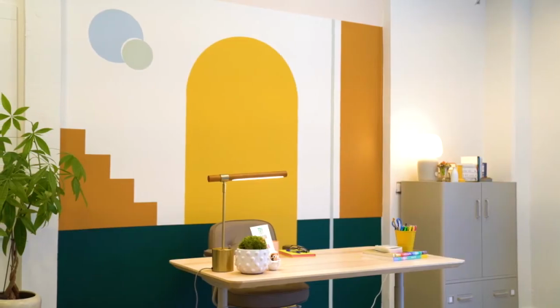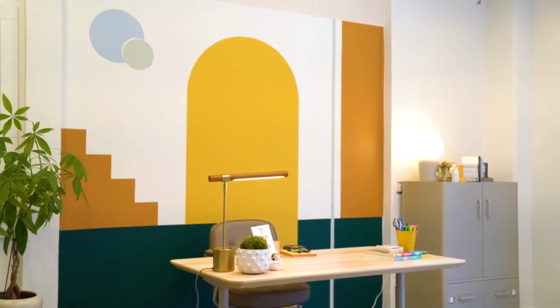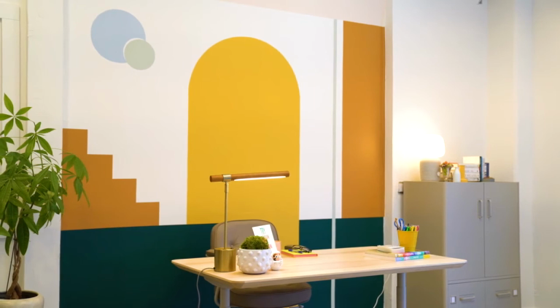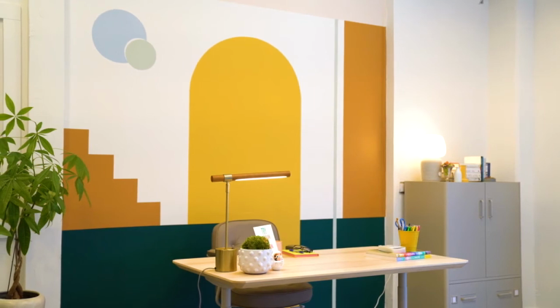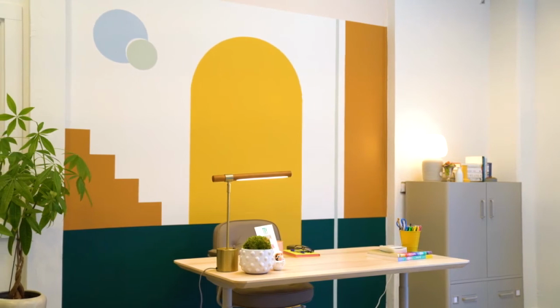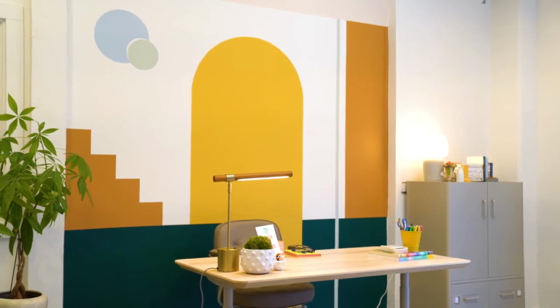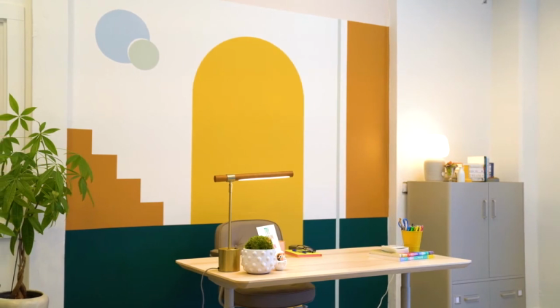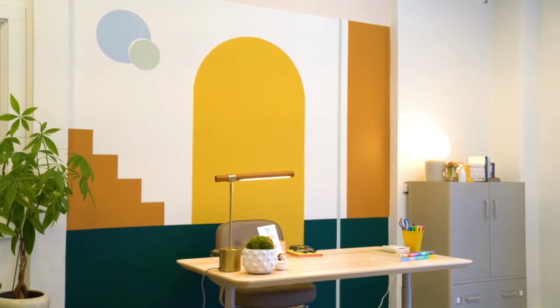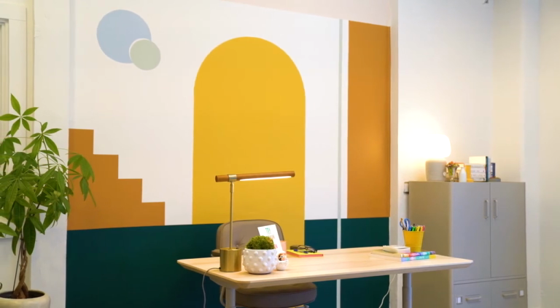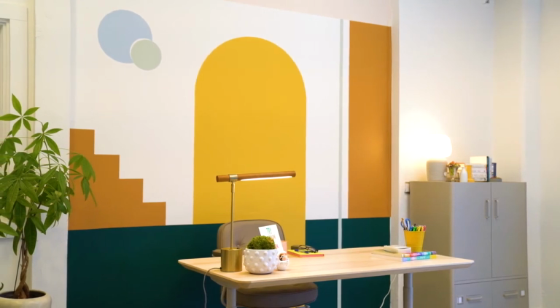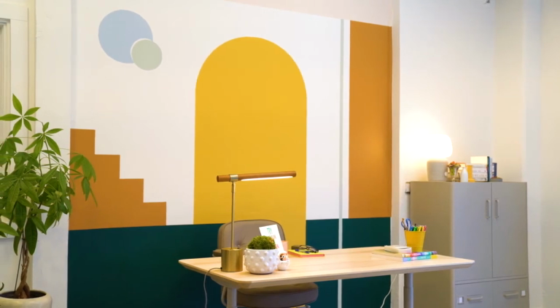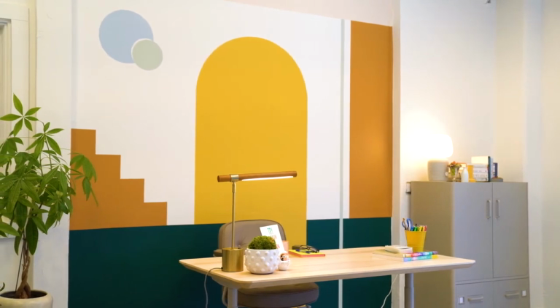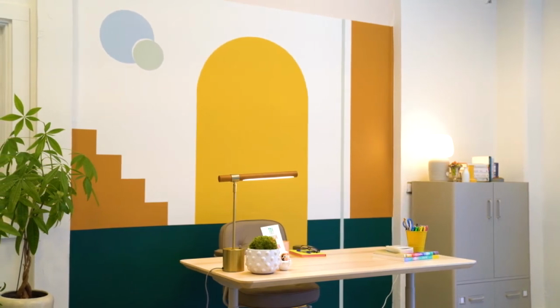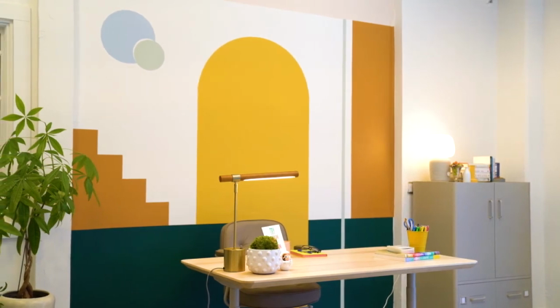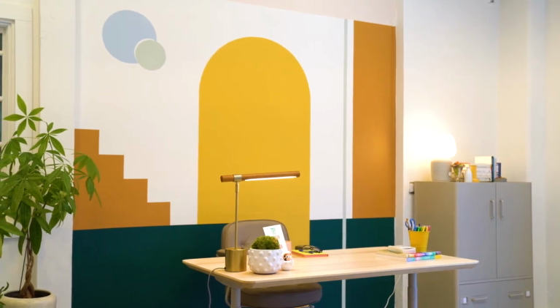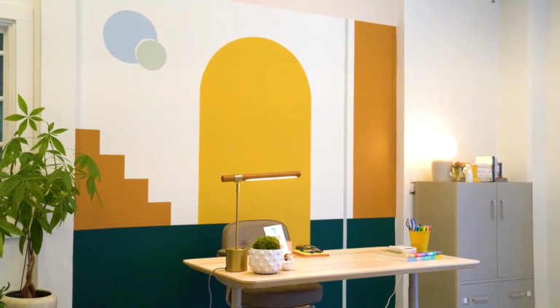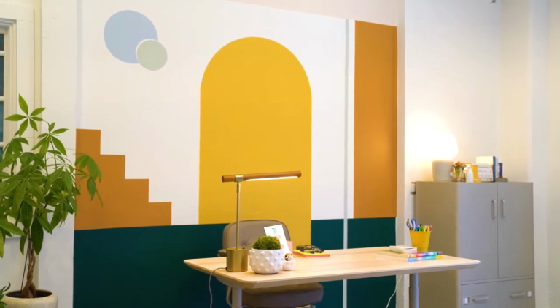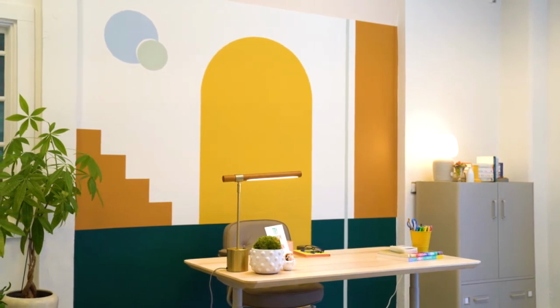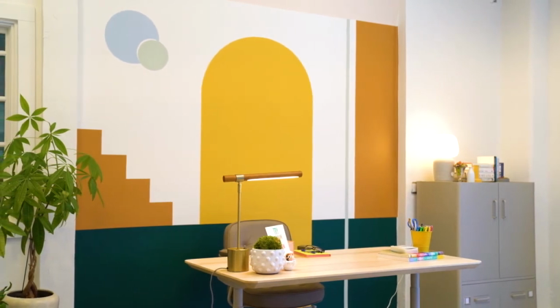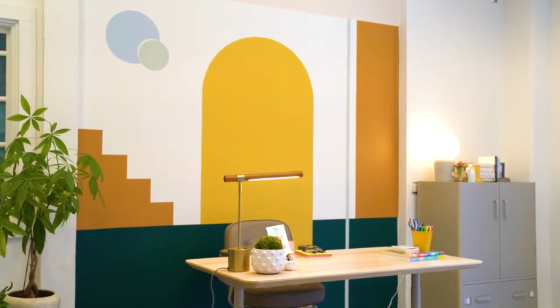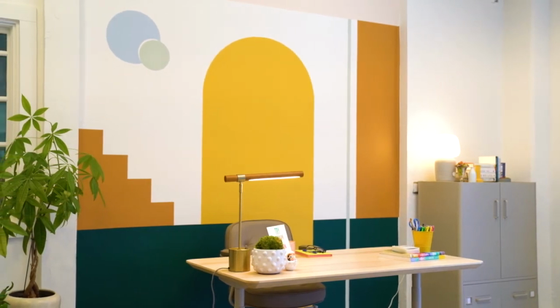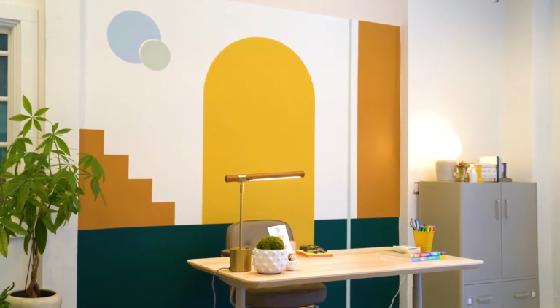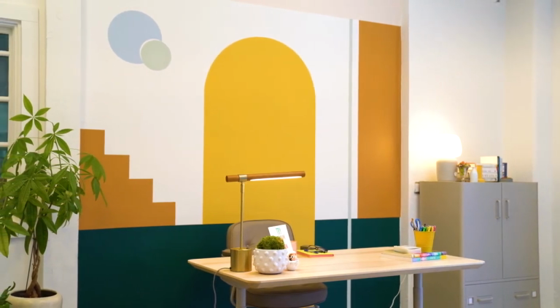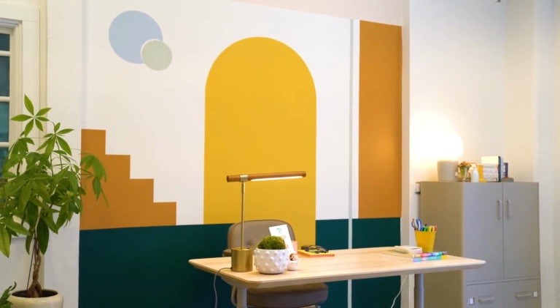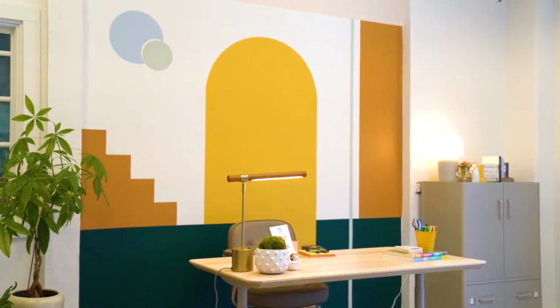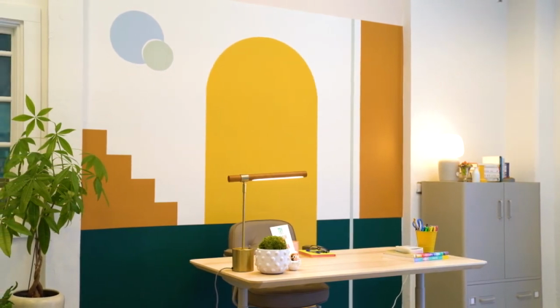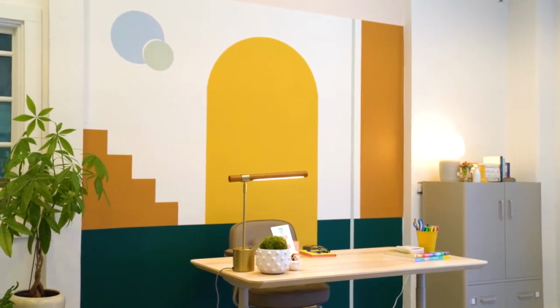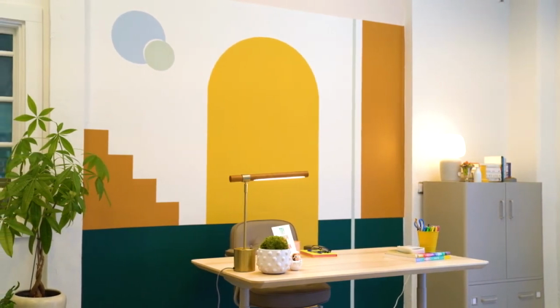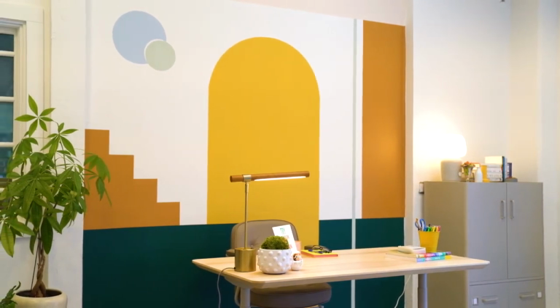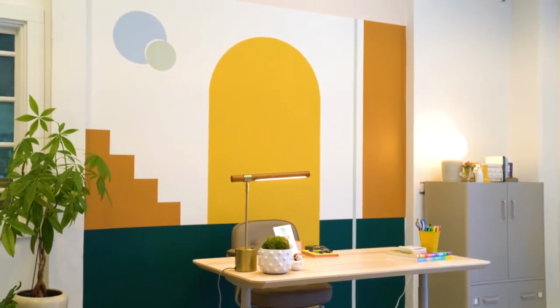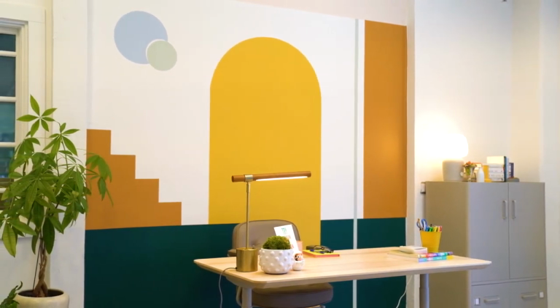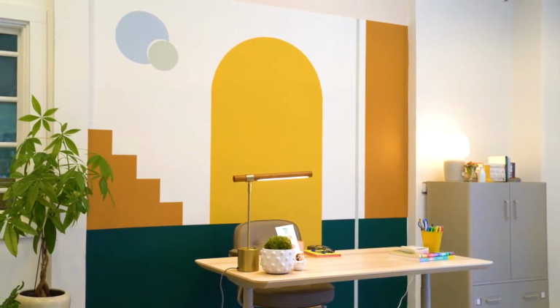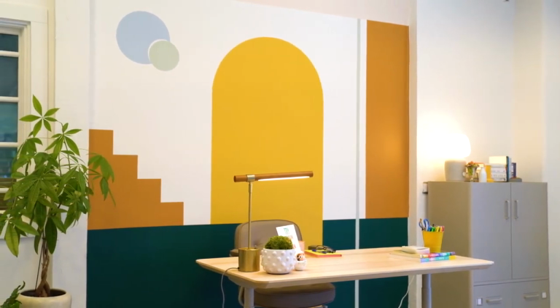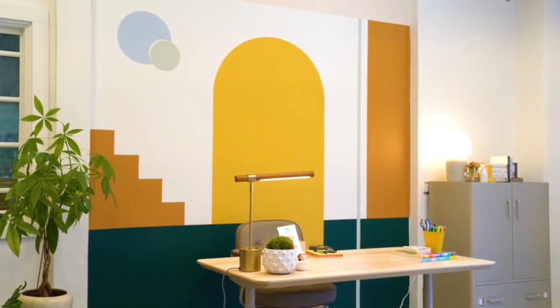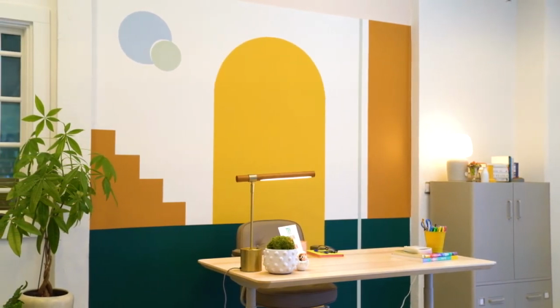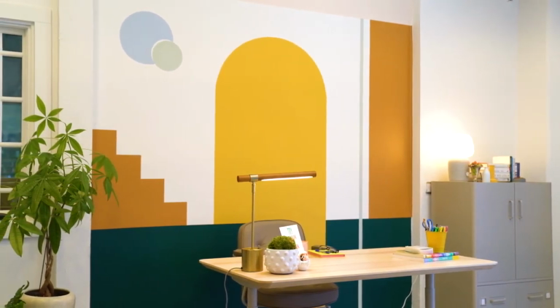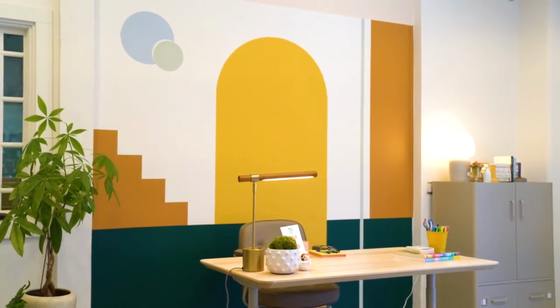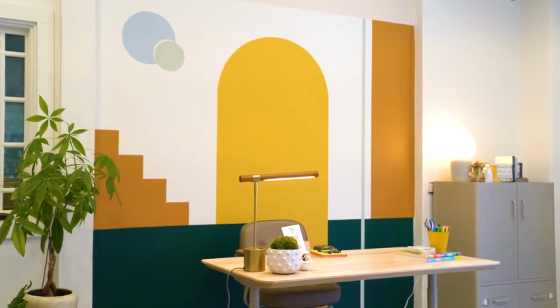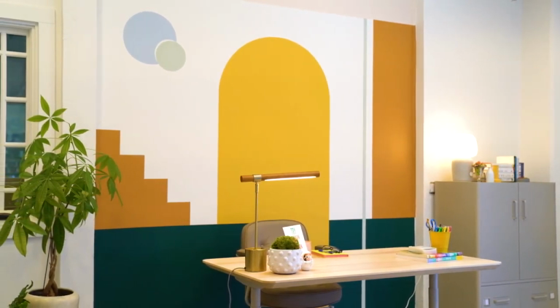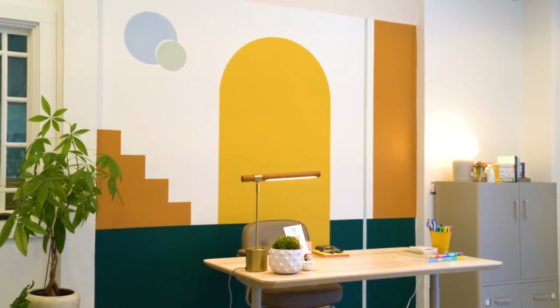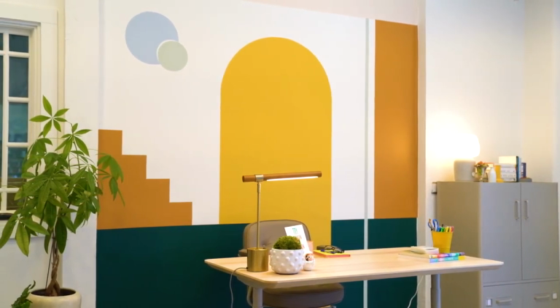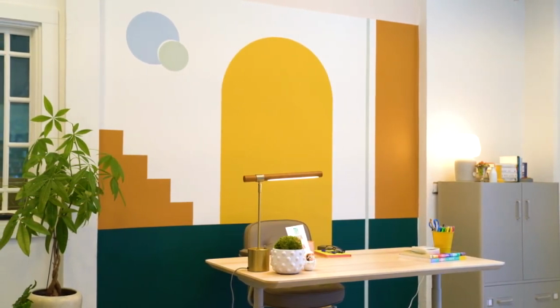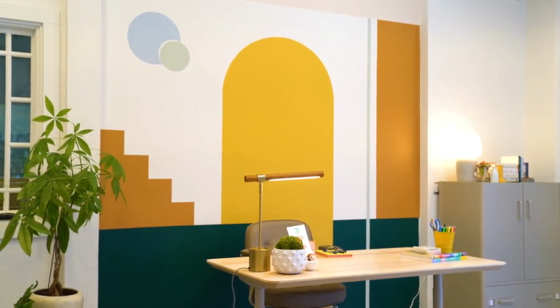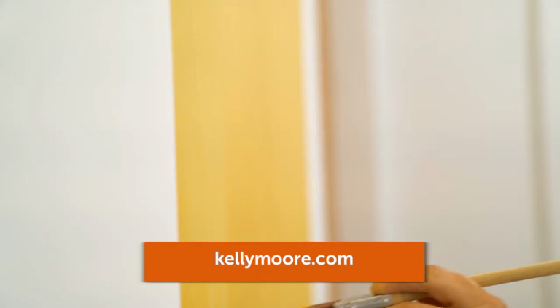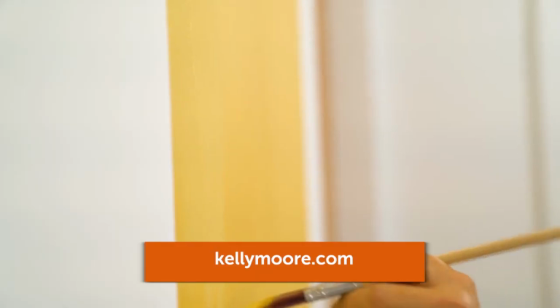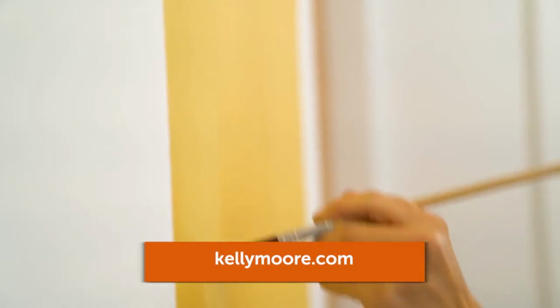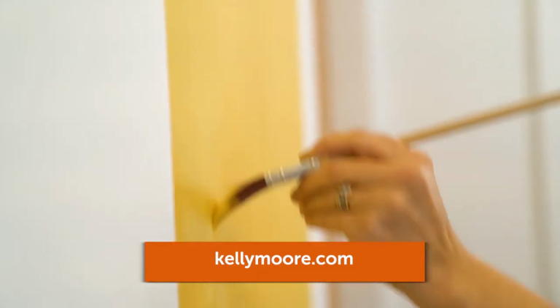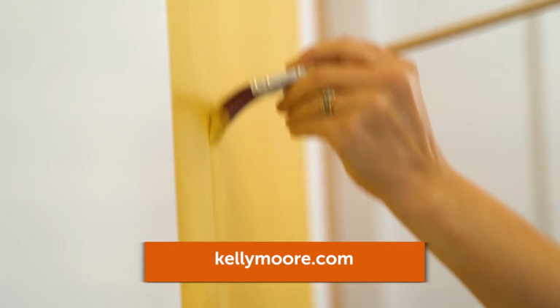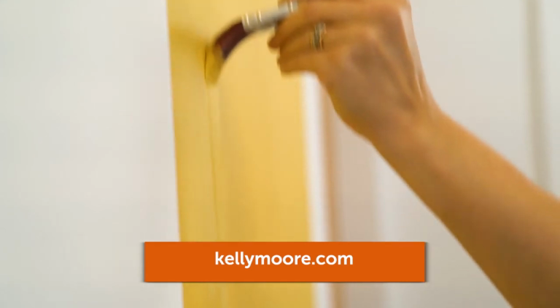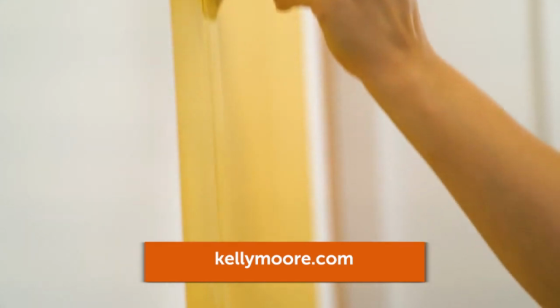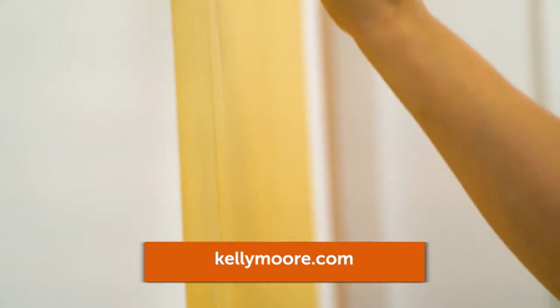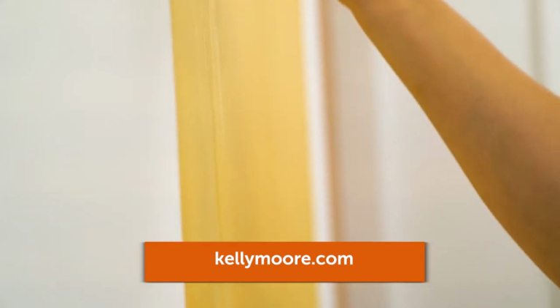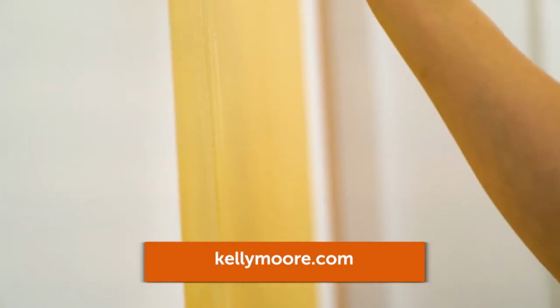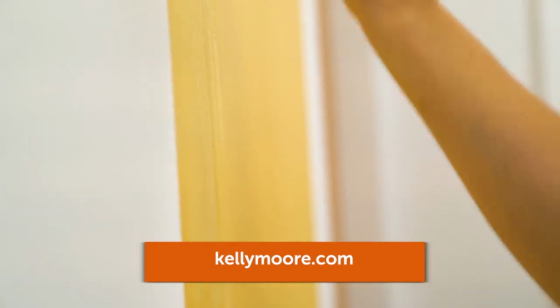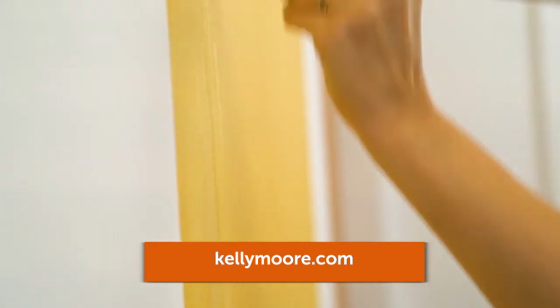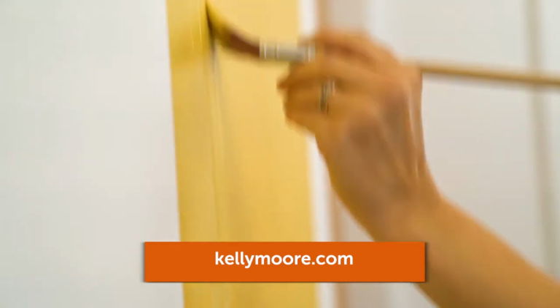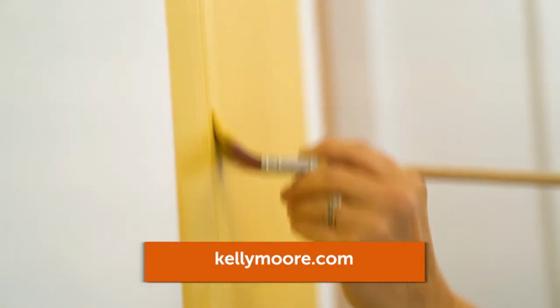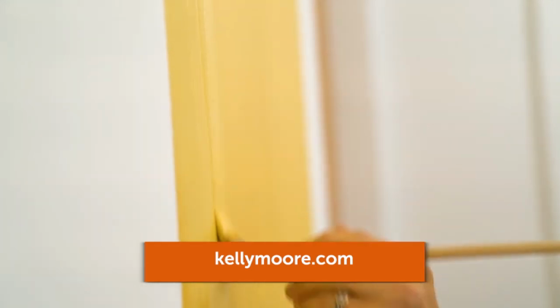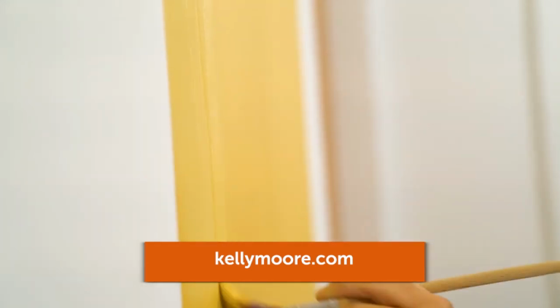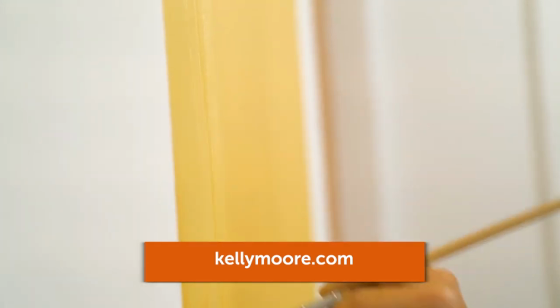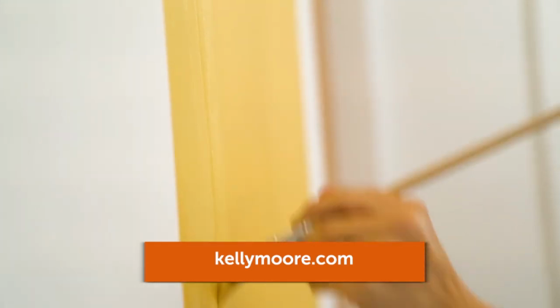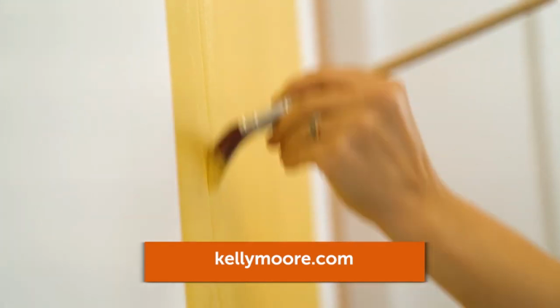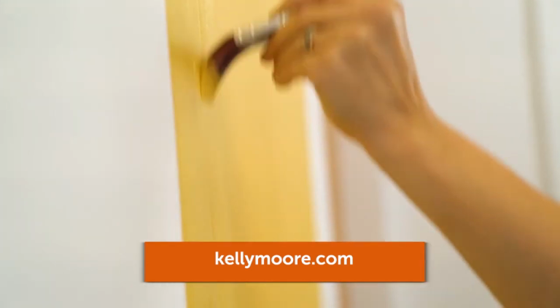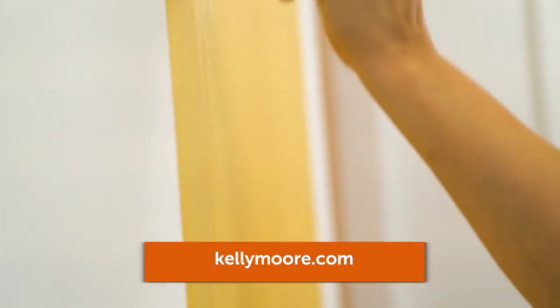We're going to put the step-by-step instructions for this feature wall on our website. Get the paint set you need at kellymoore.com.